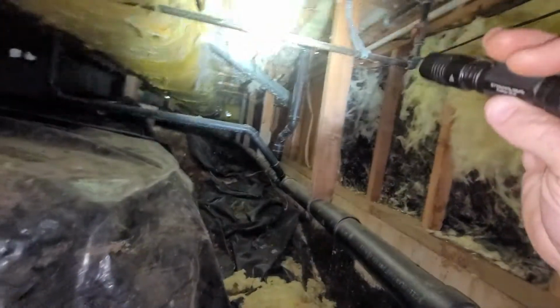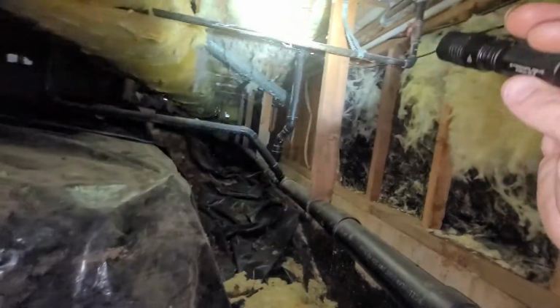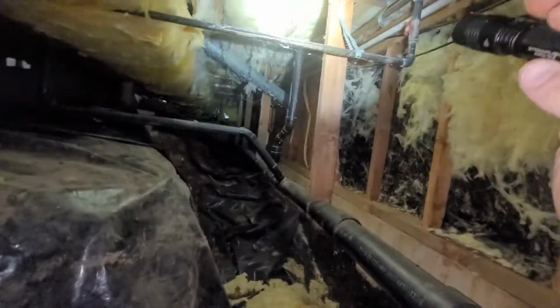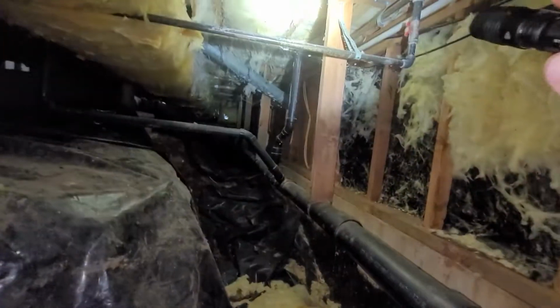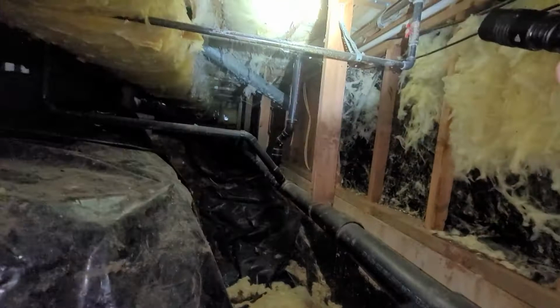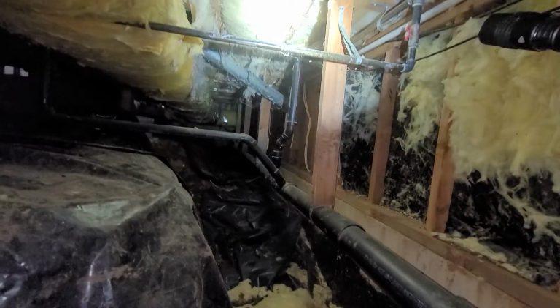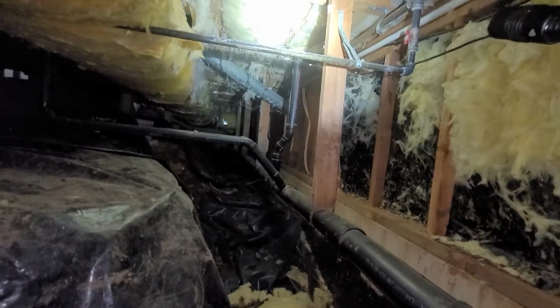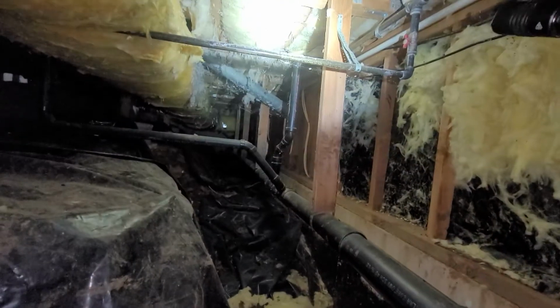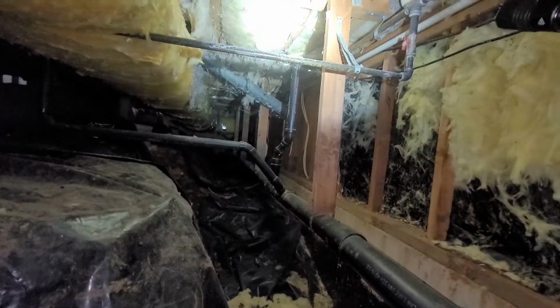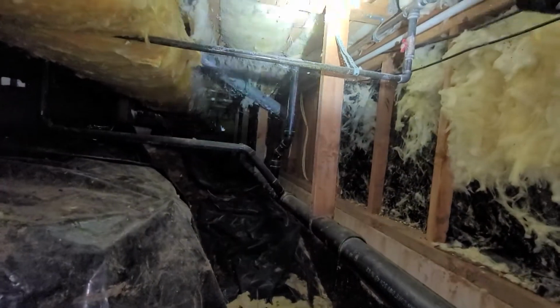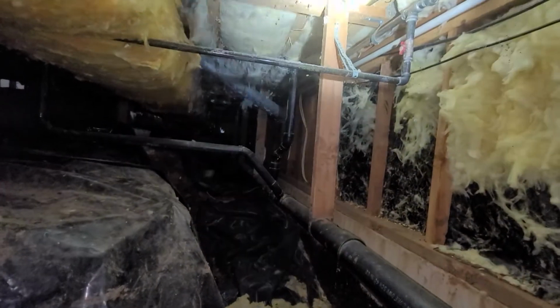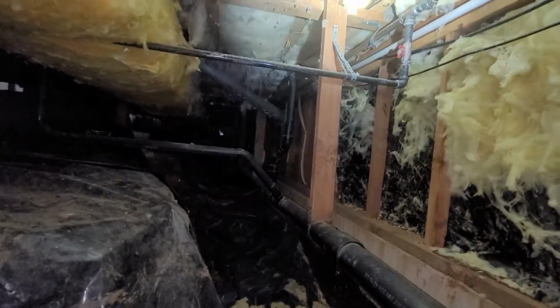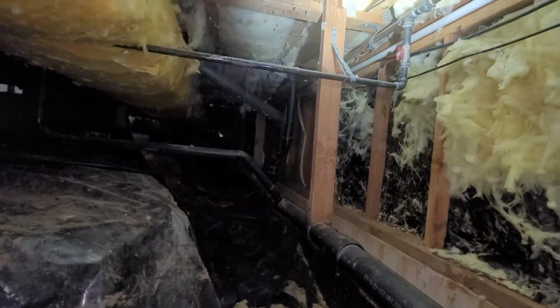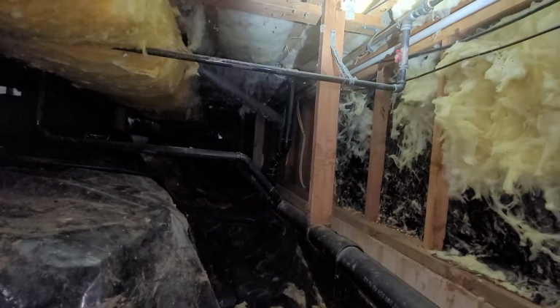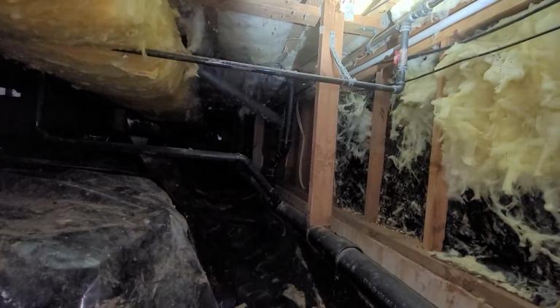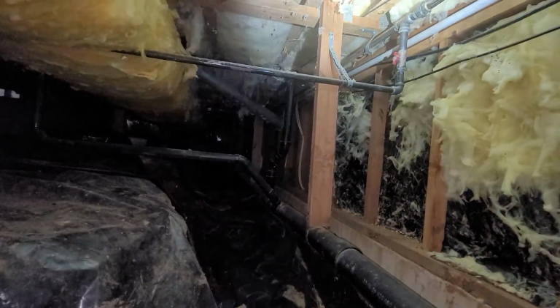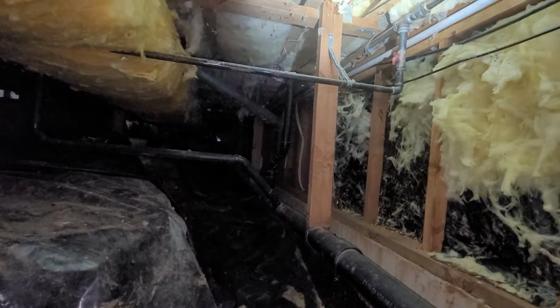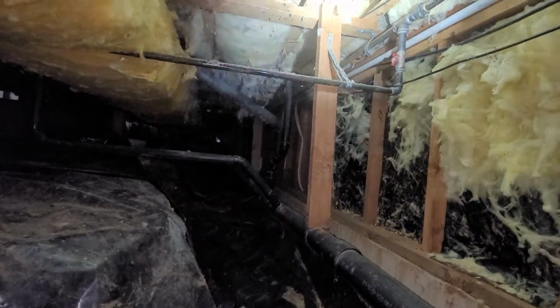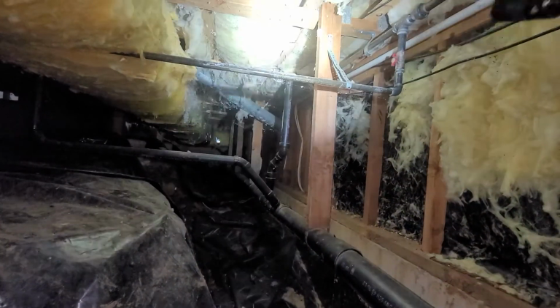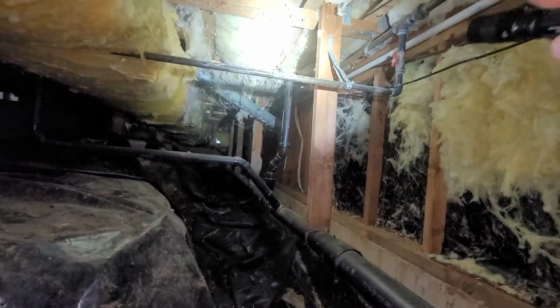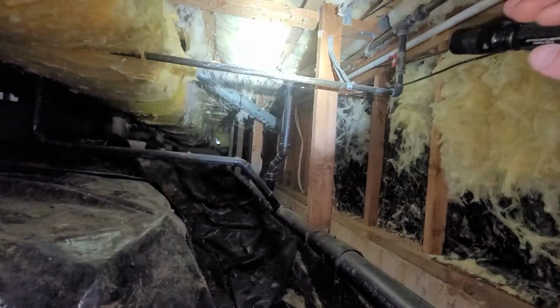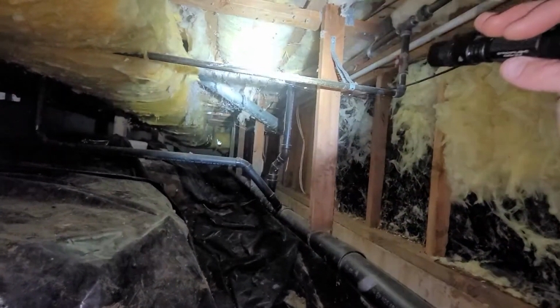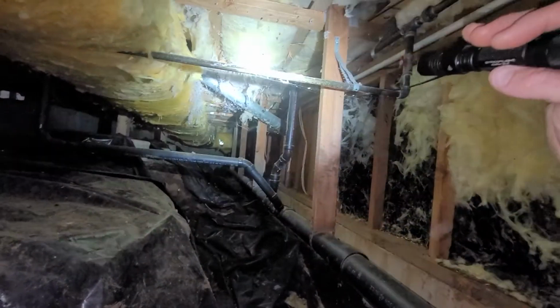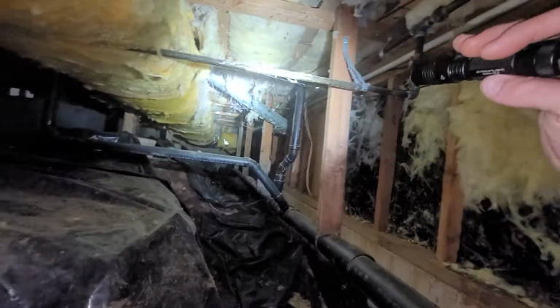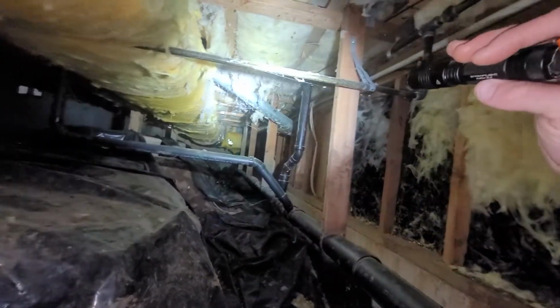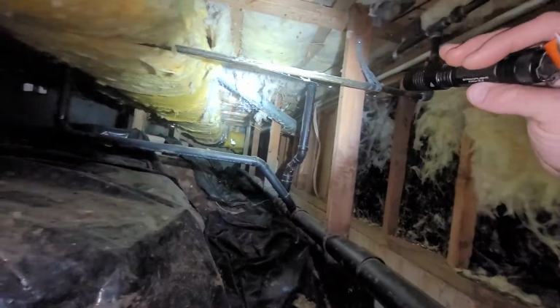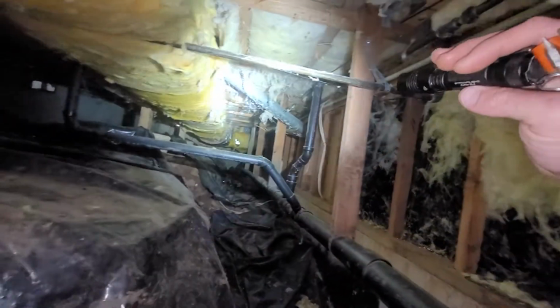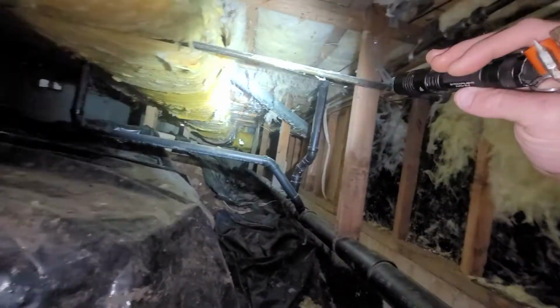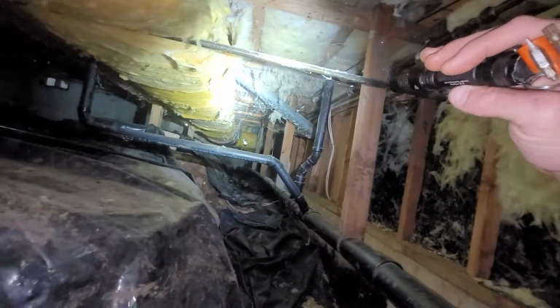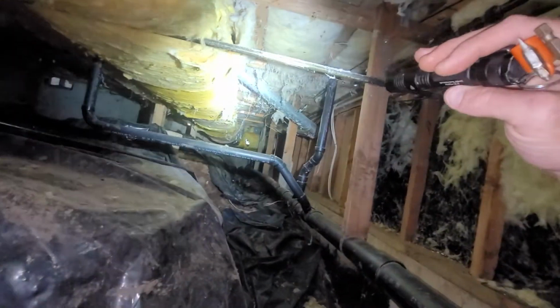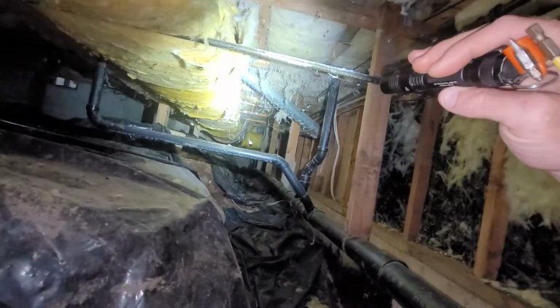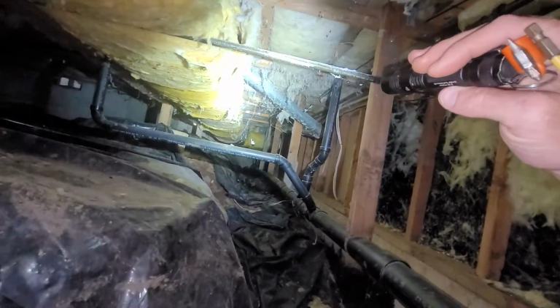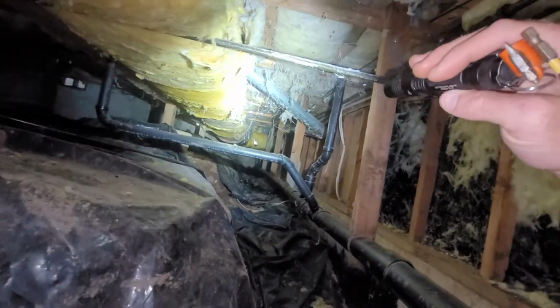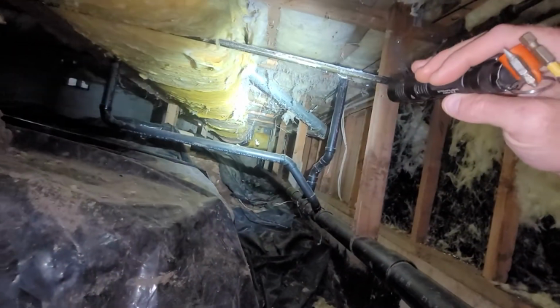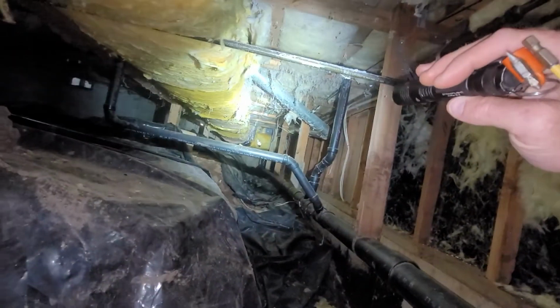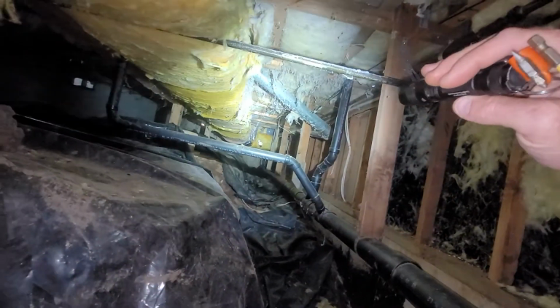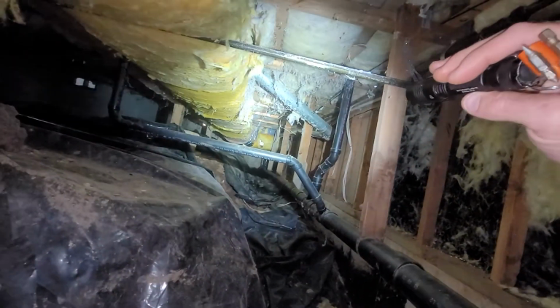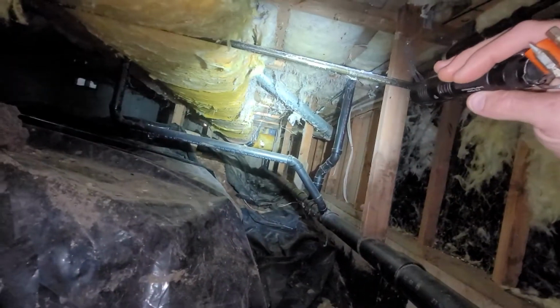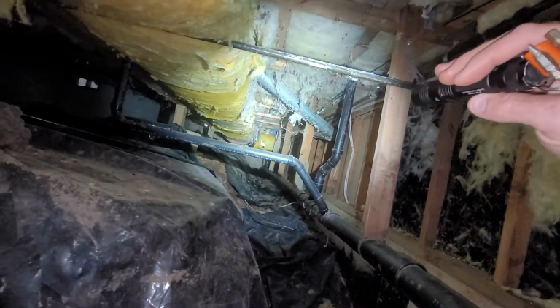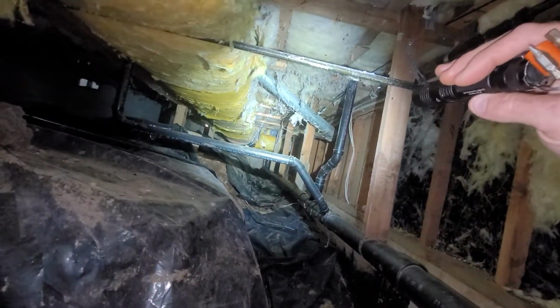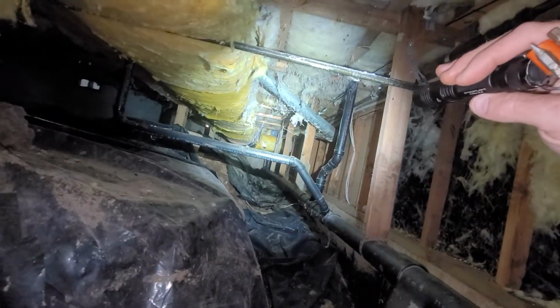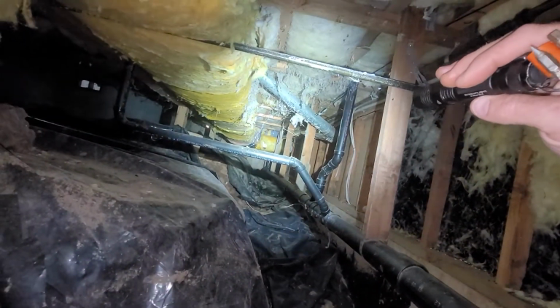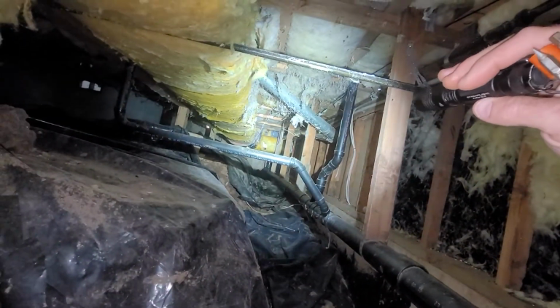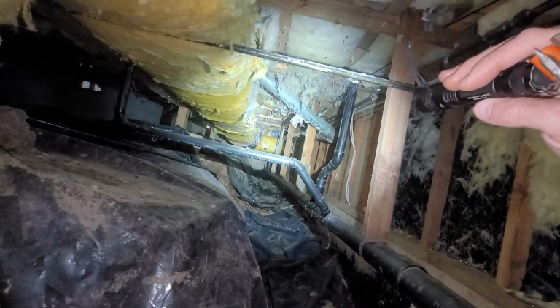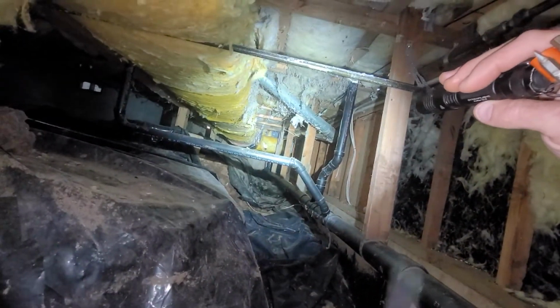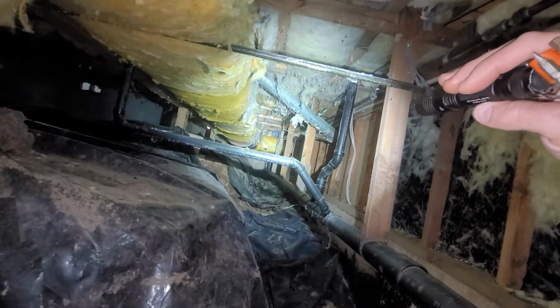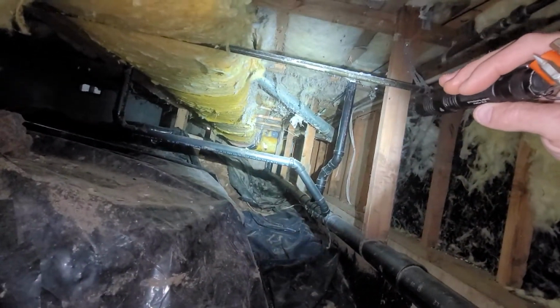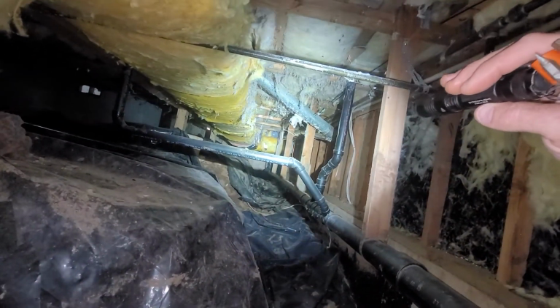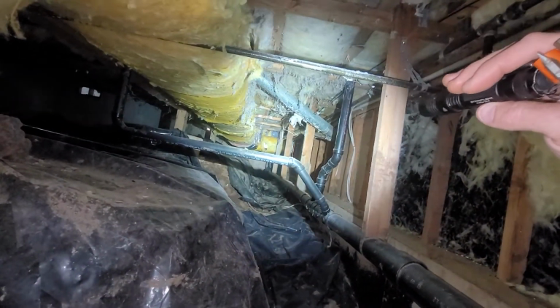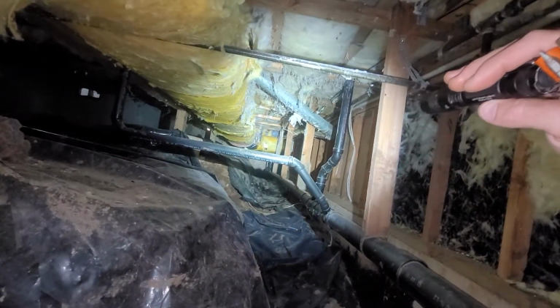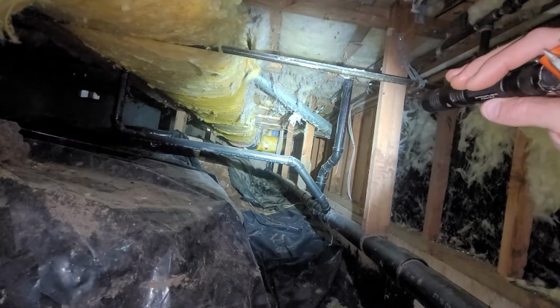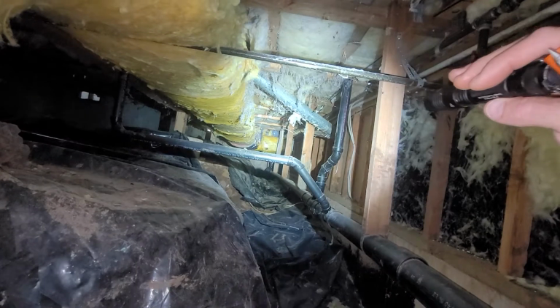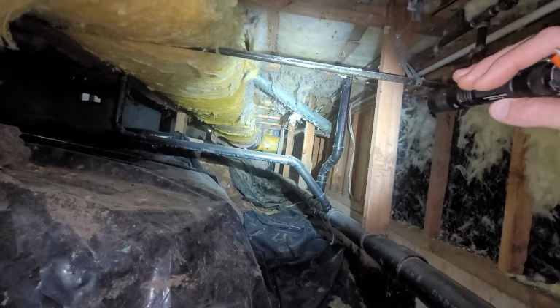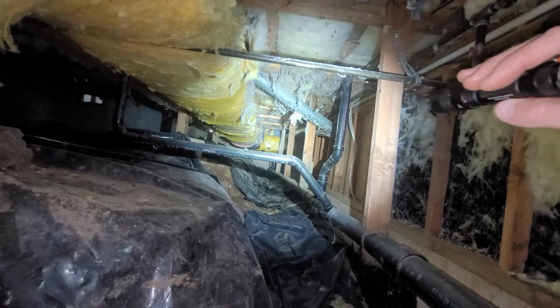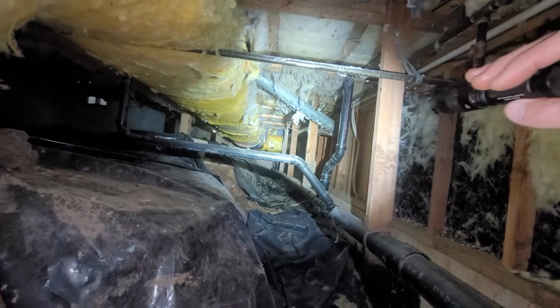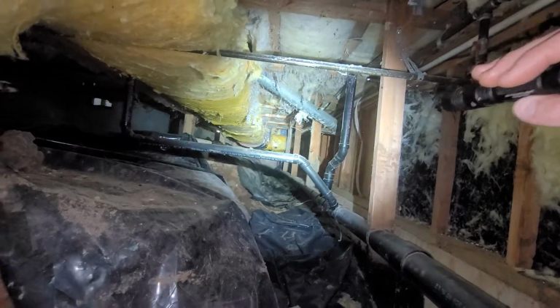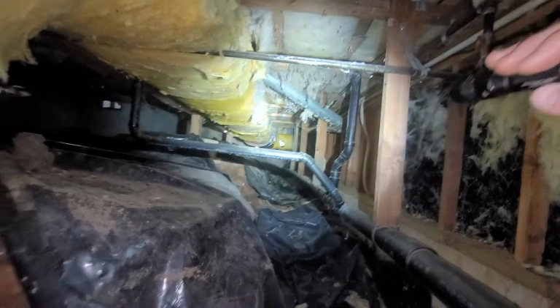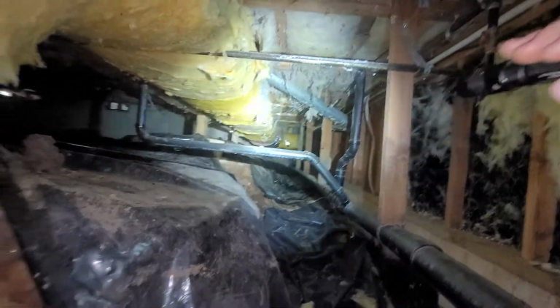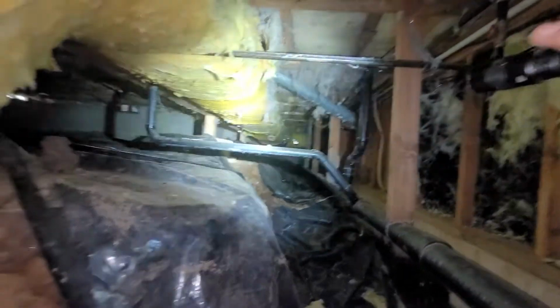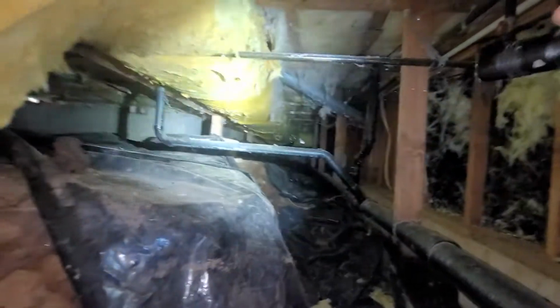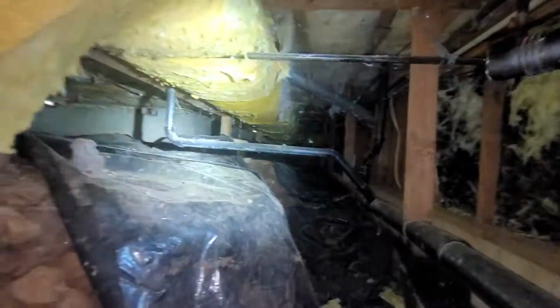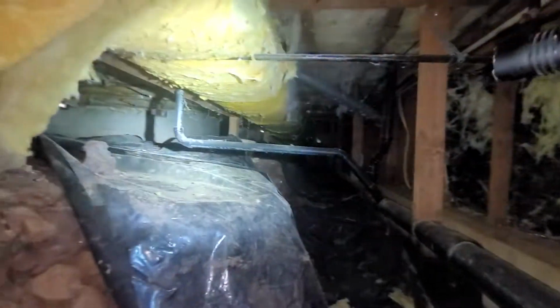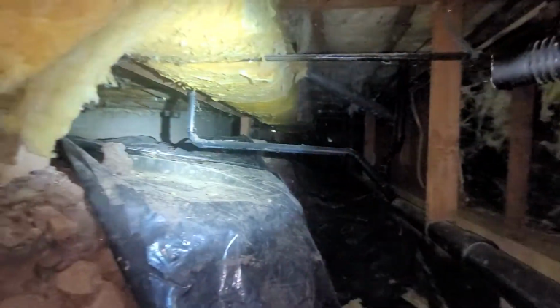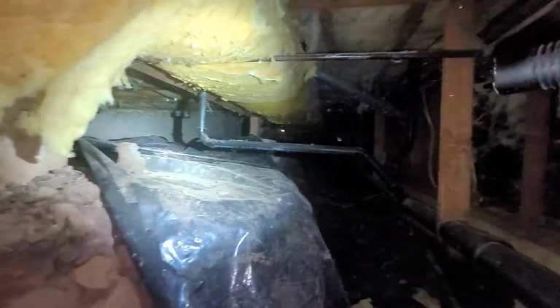No insulation has been noted around the distribution plumbing — it's copper. We would recommend the installation of insulation at those areas.